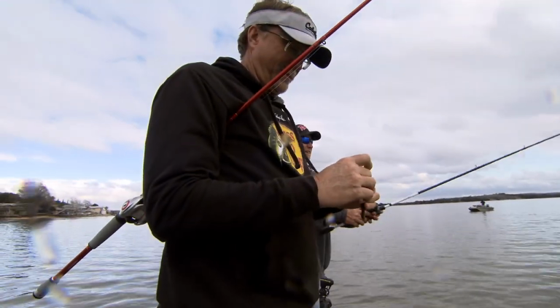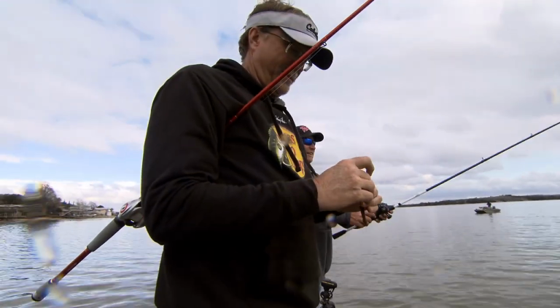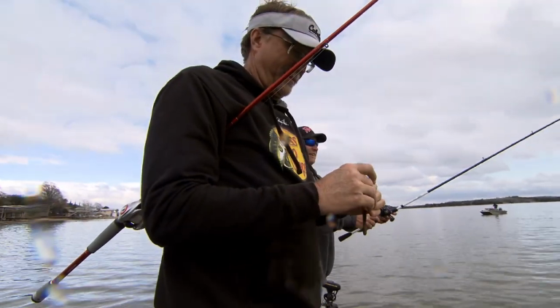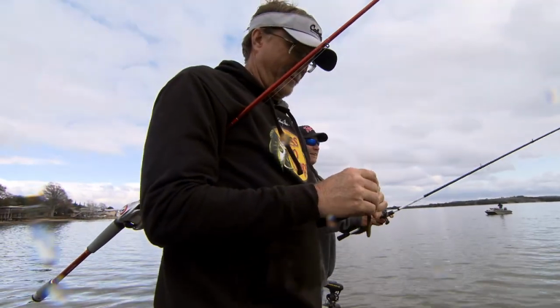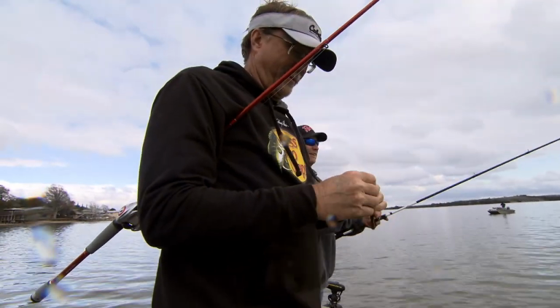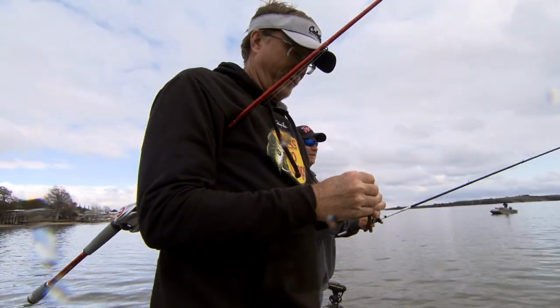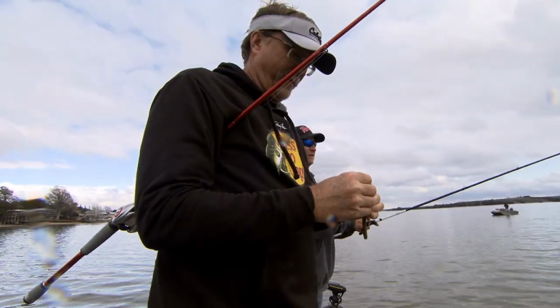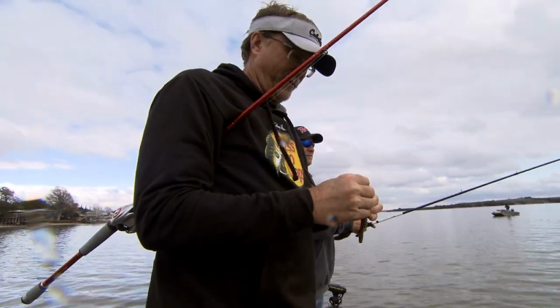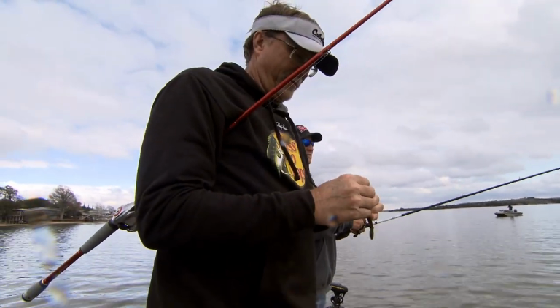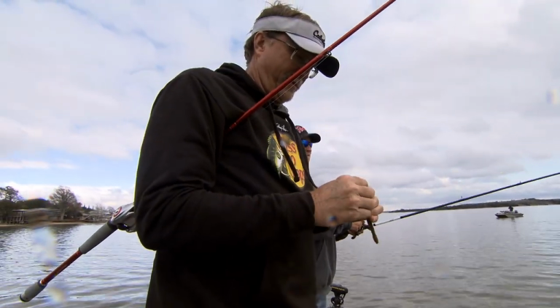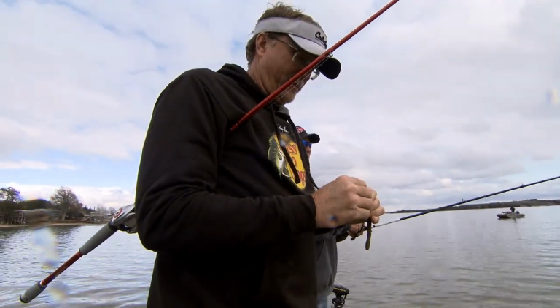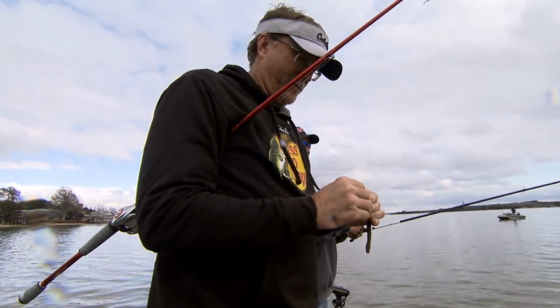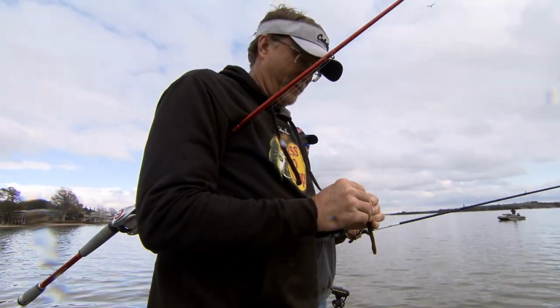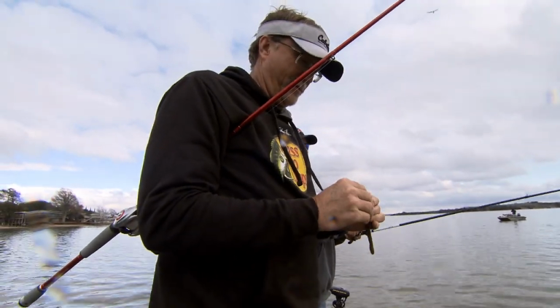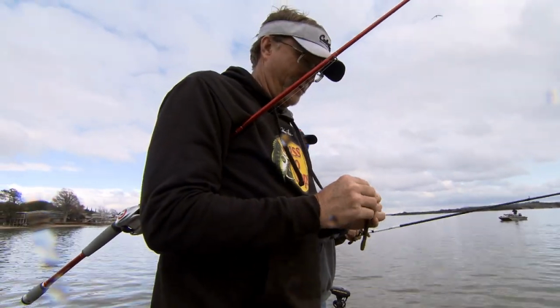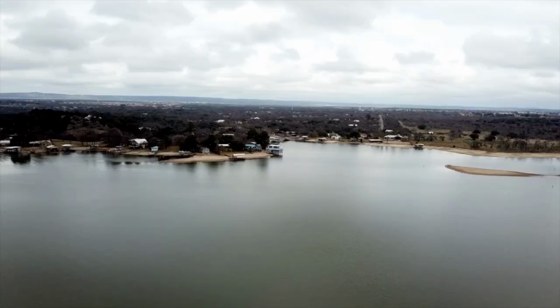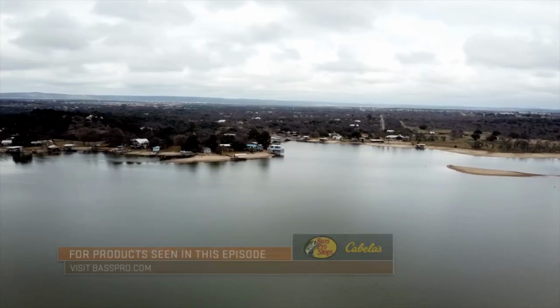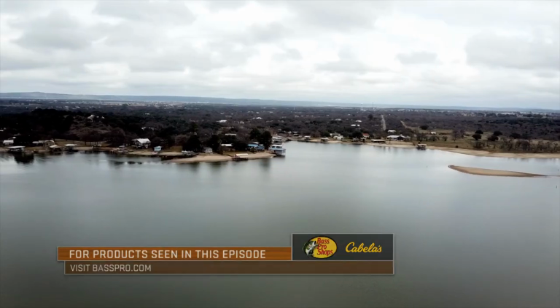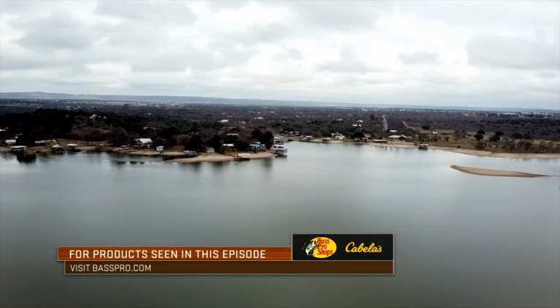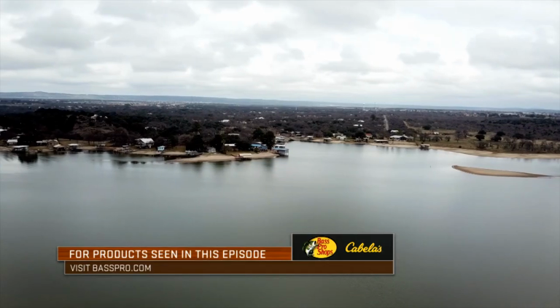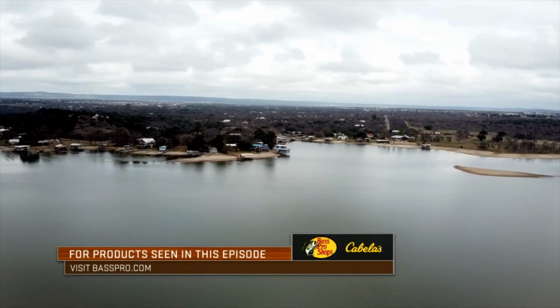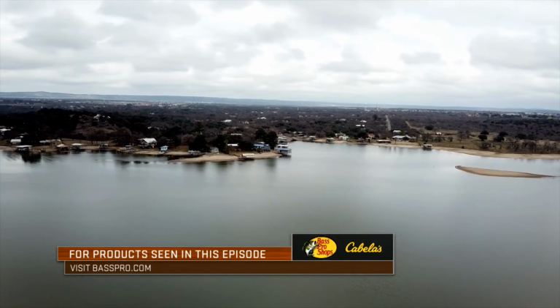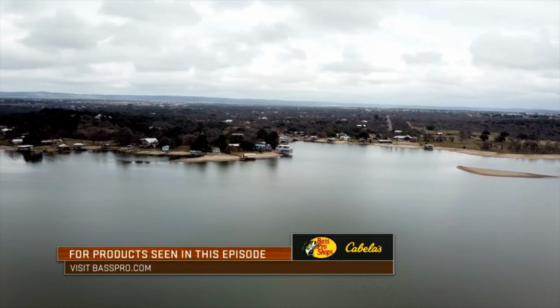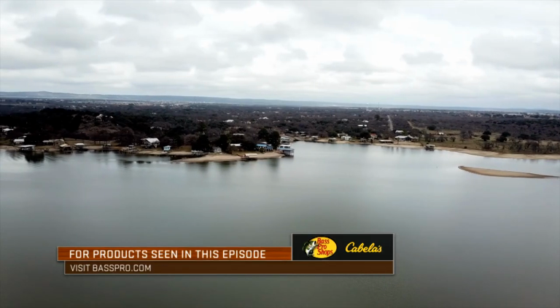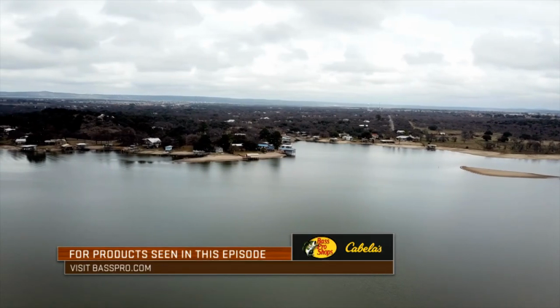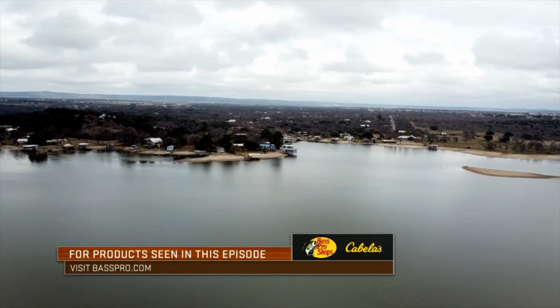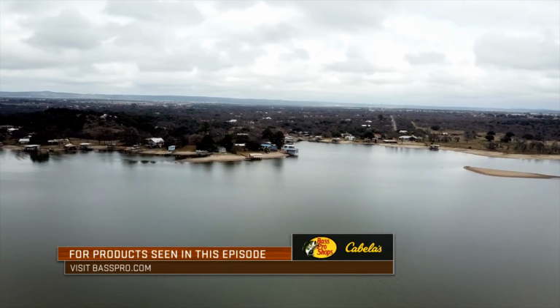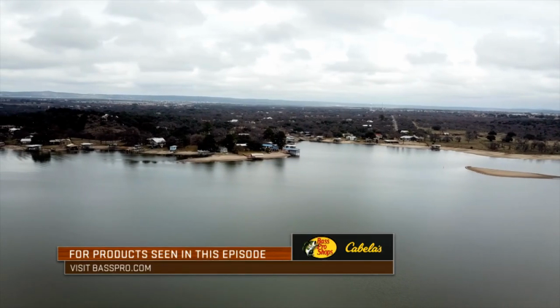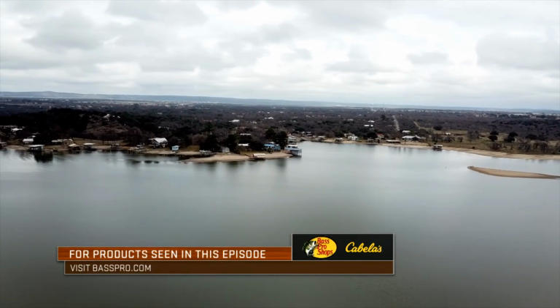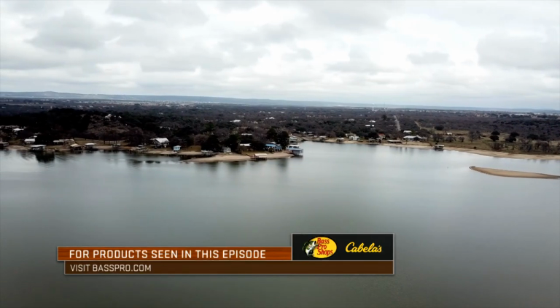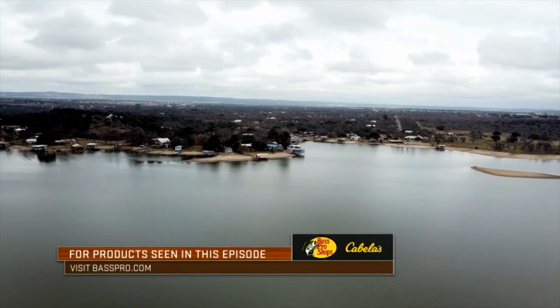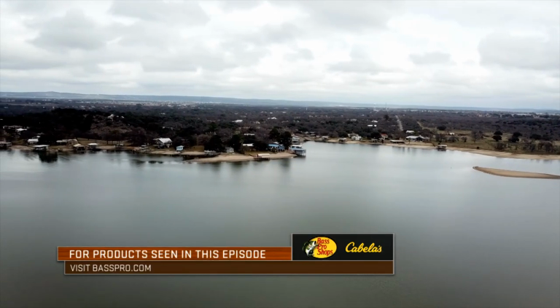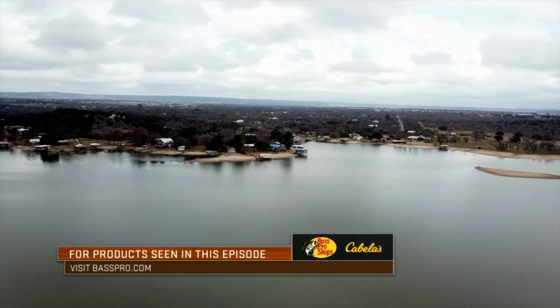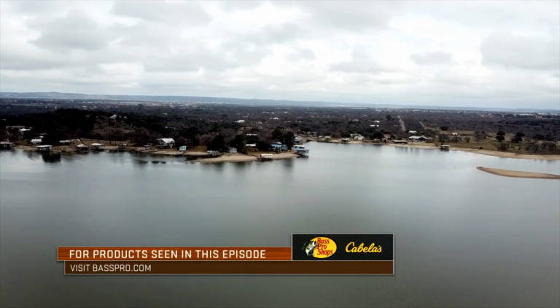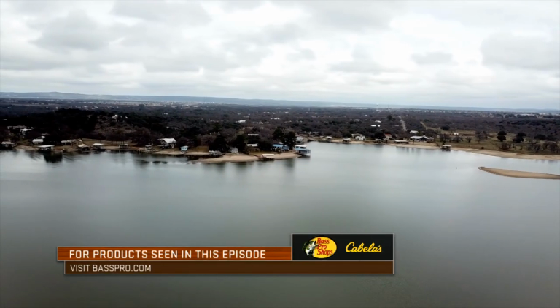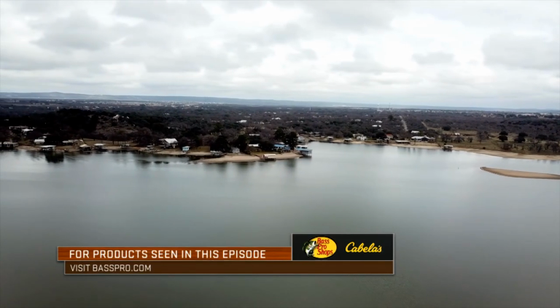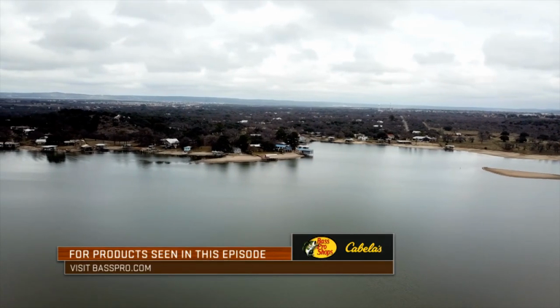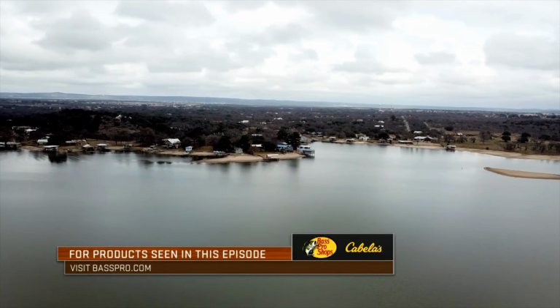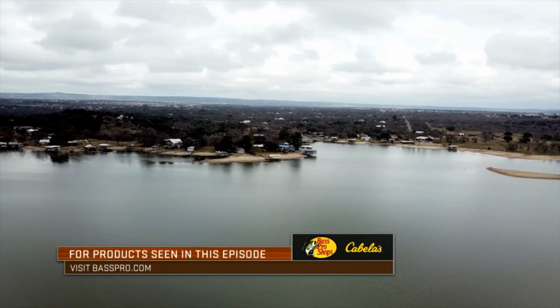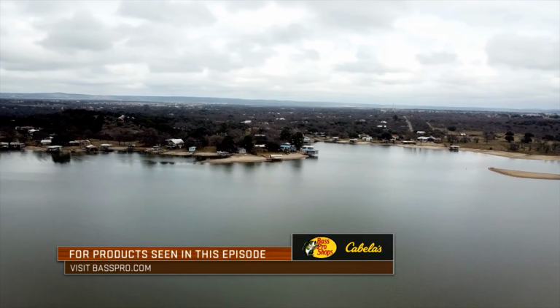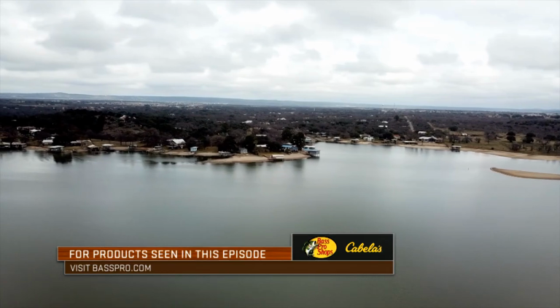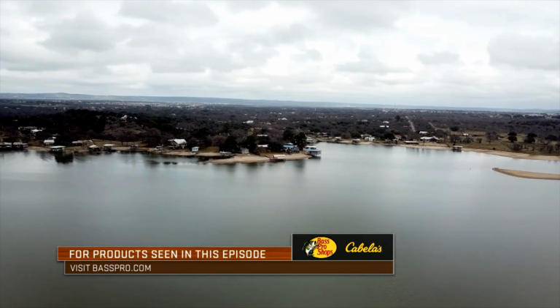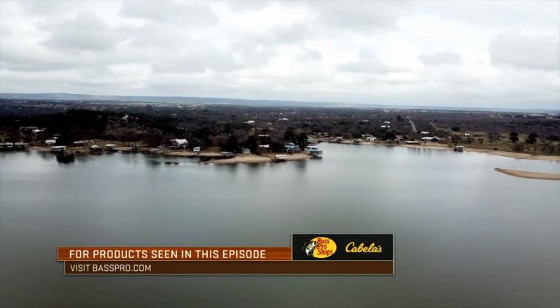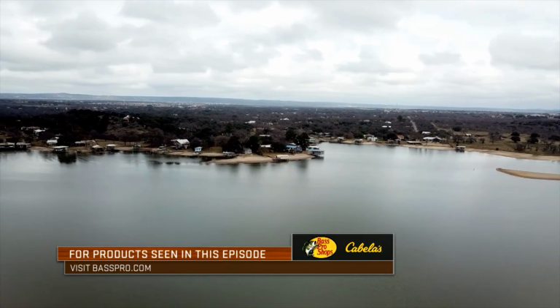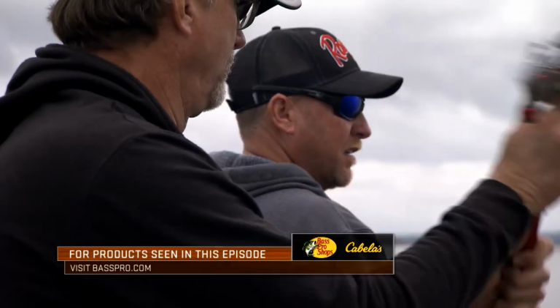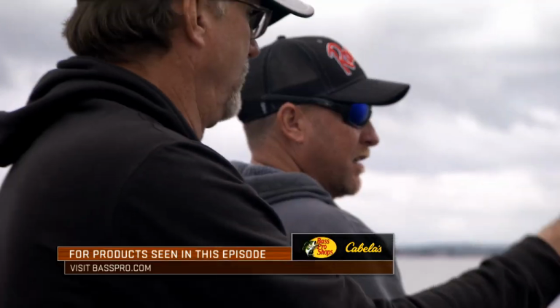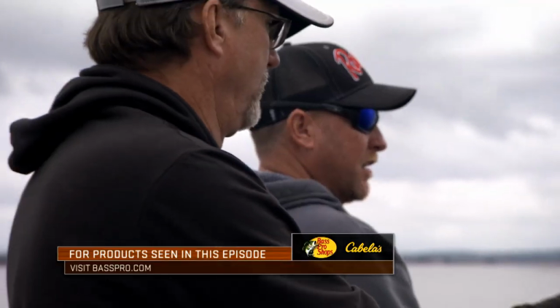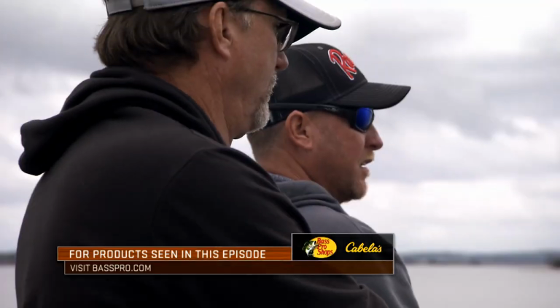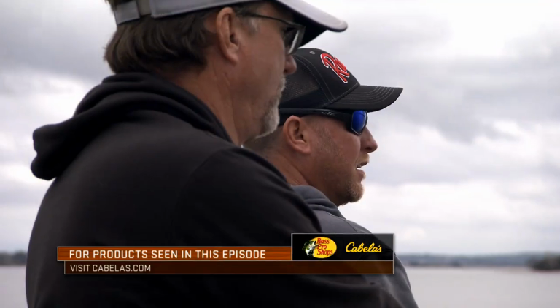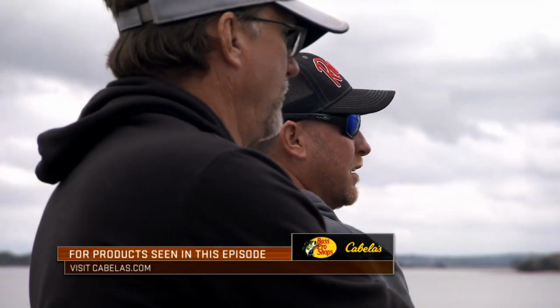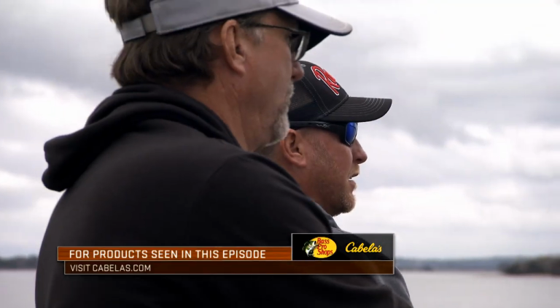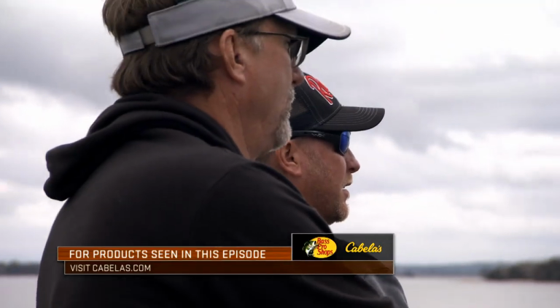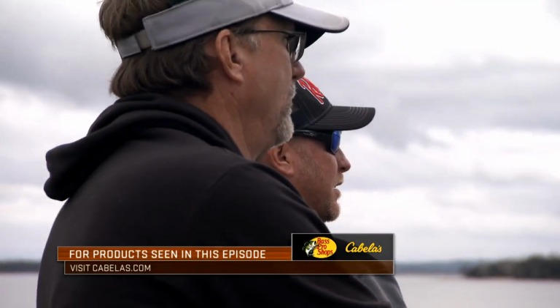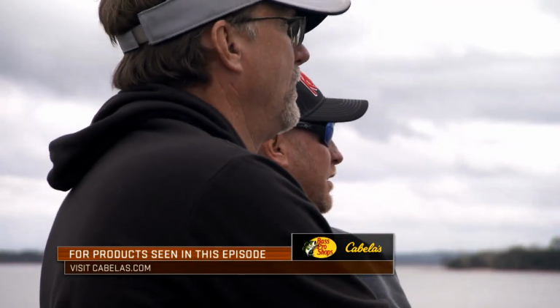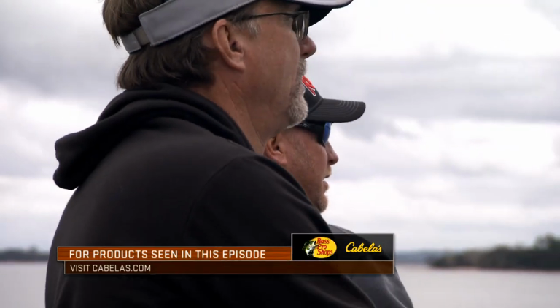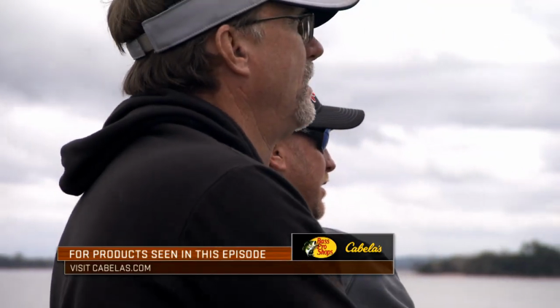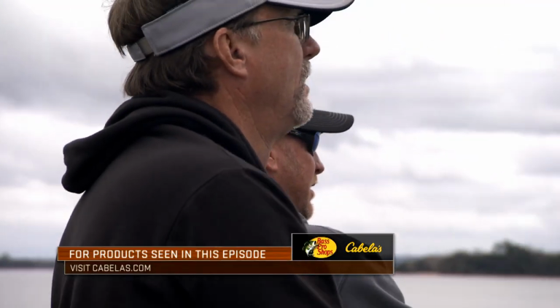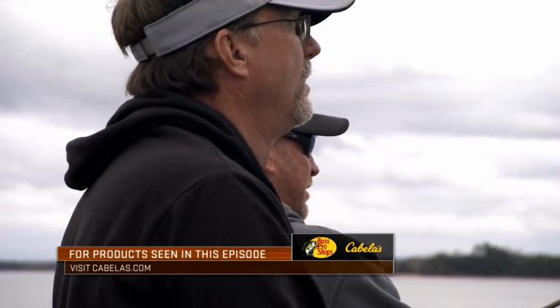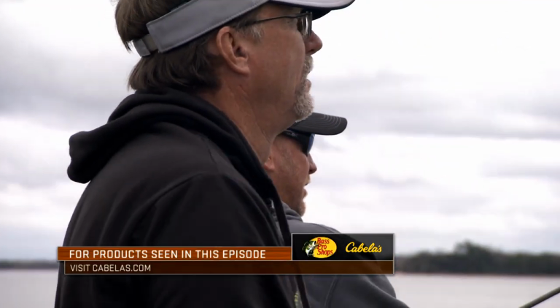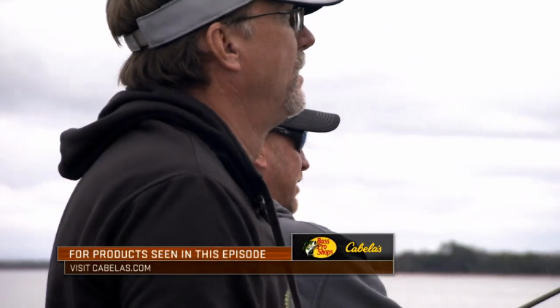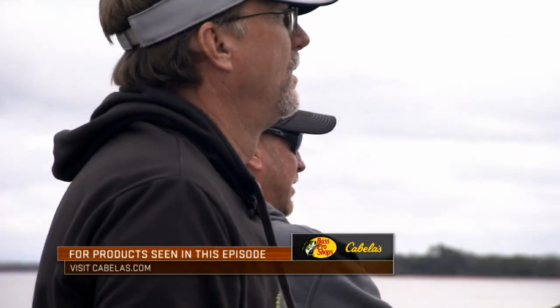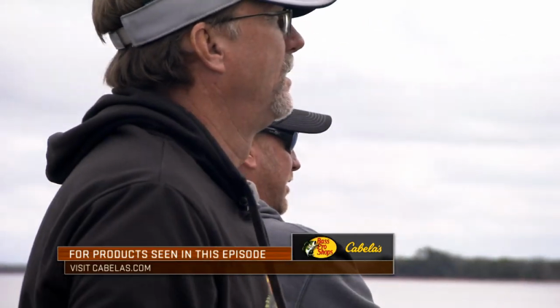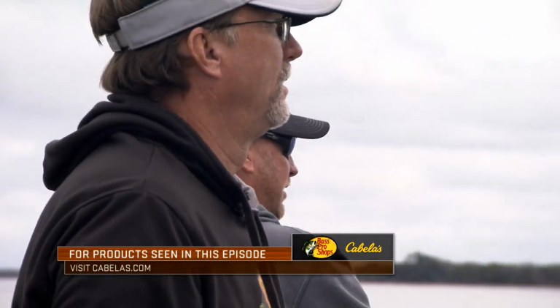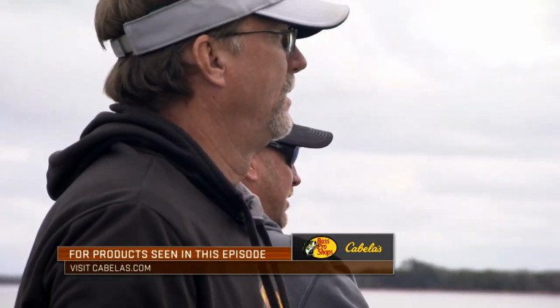That's so fun. Thanks for watching this episode of the Fisherman's Handbook. This has been a Carrico TV production.